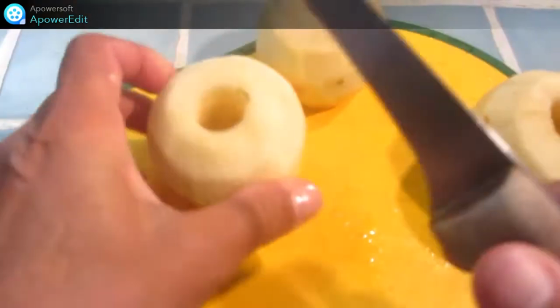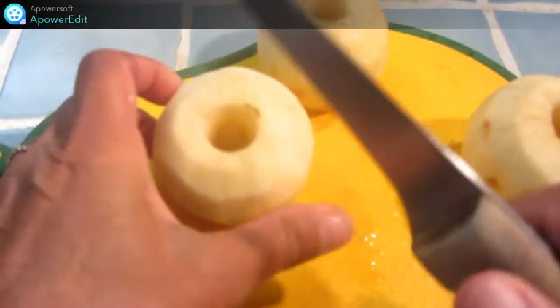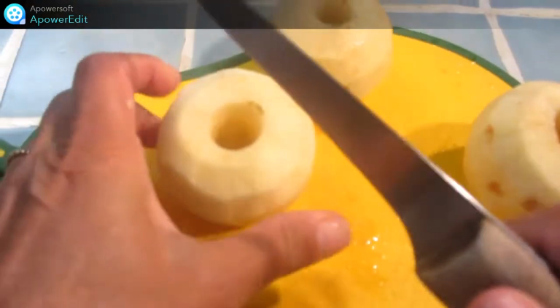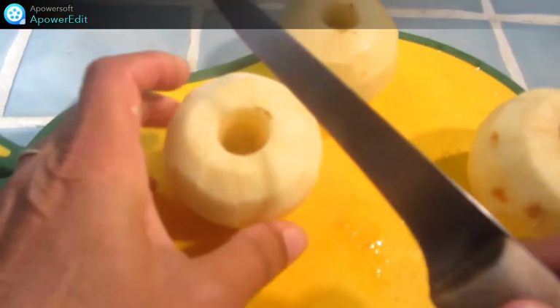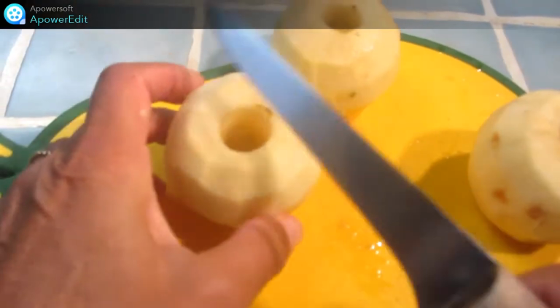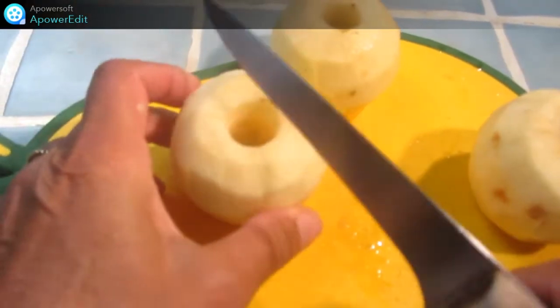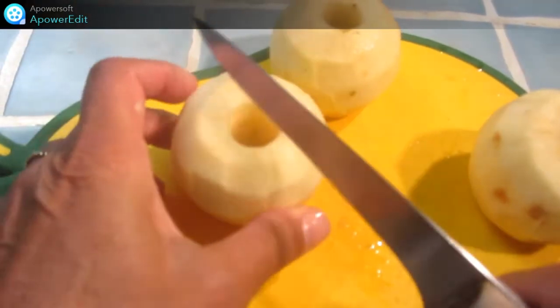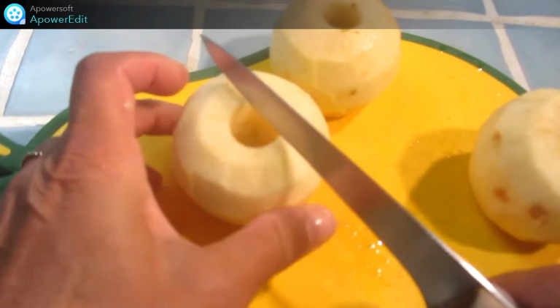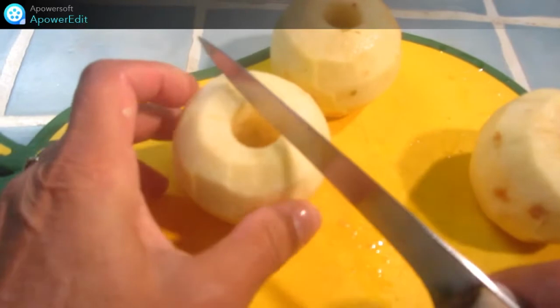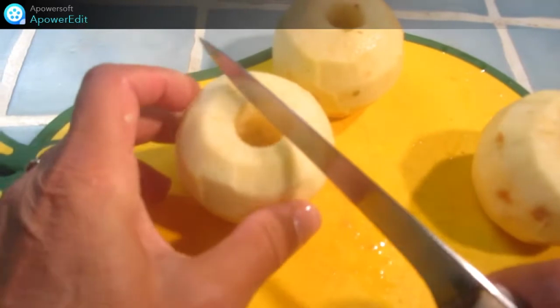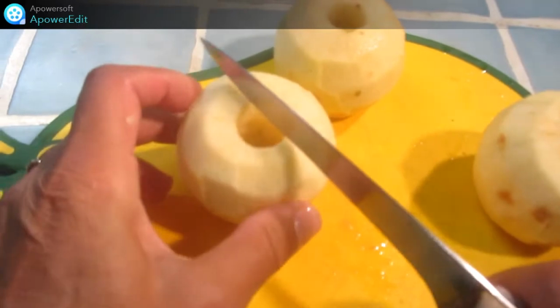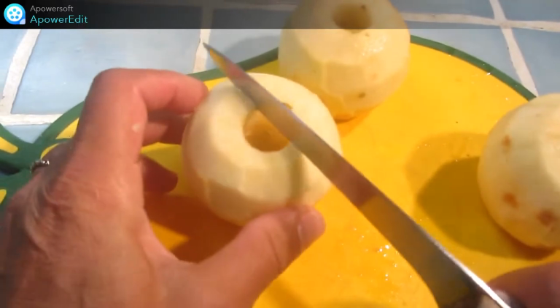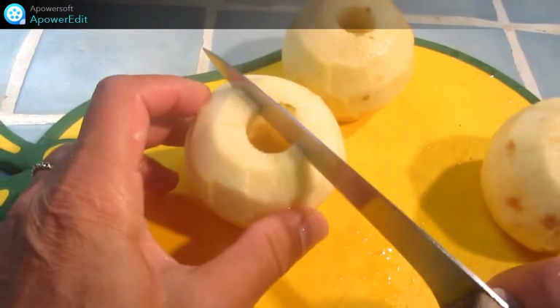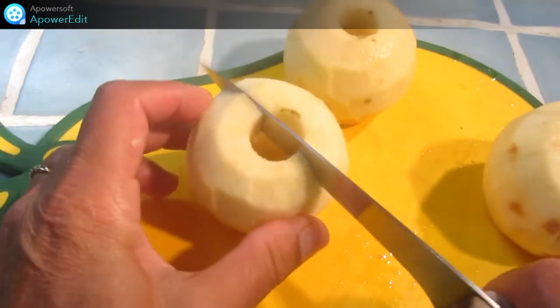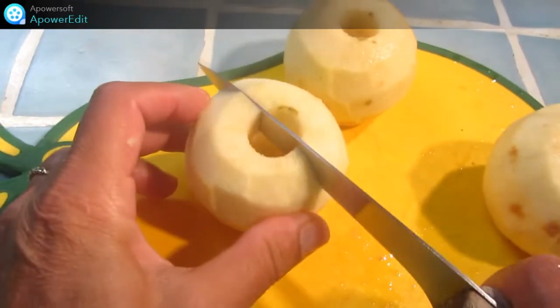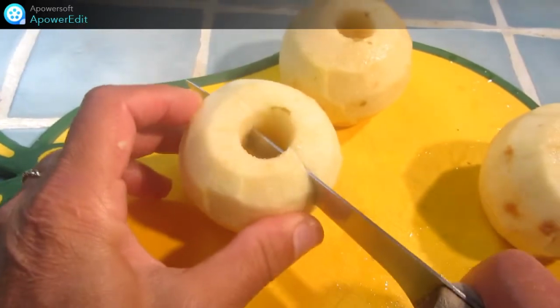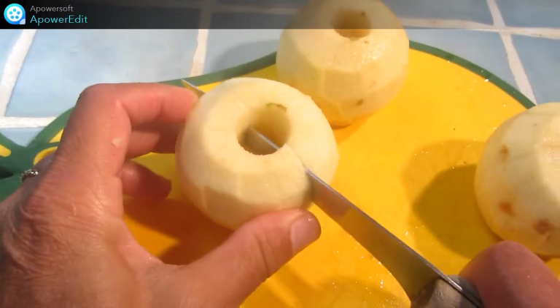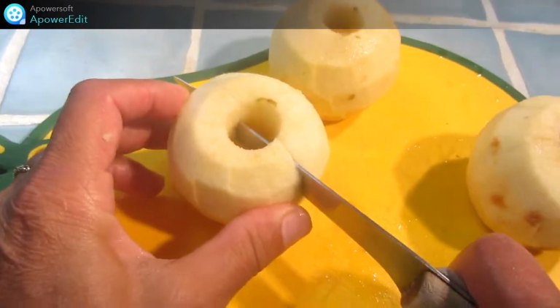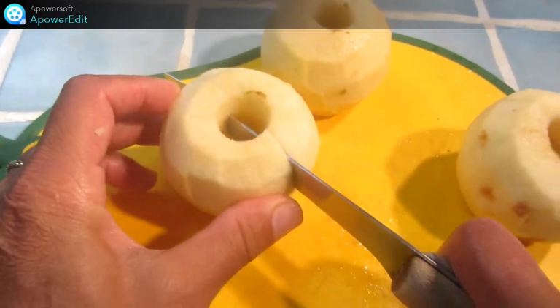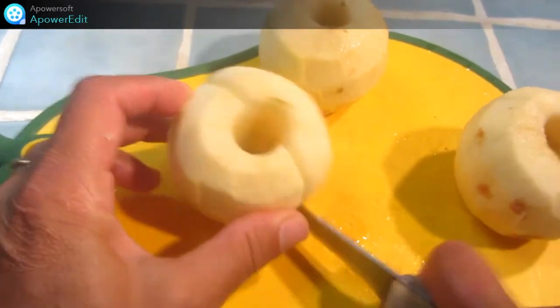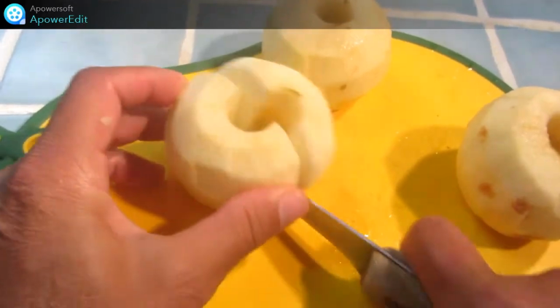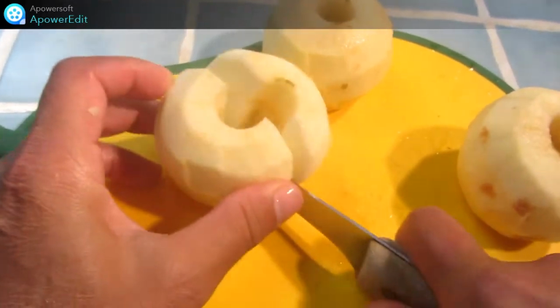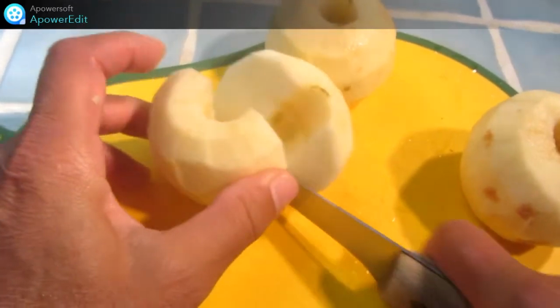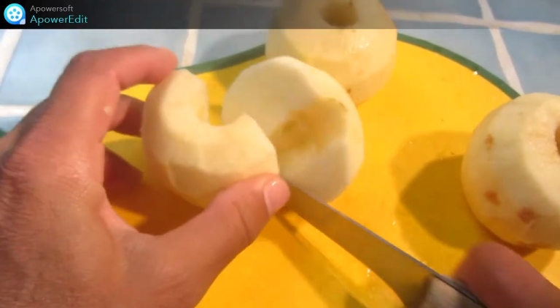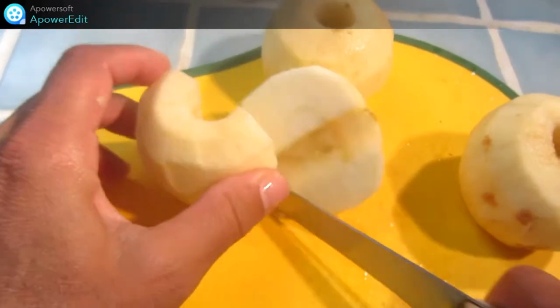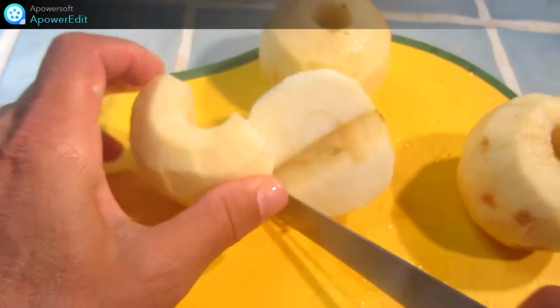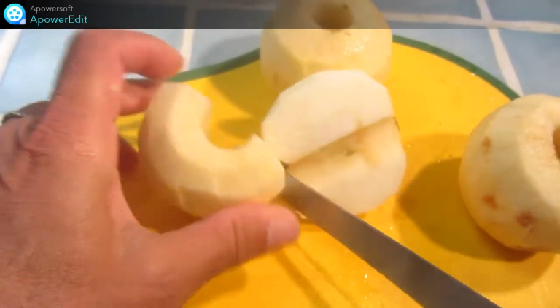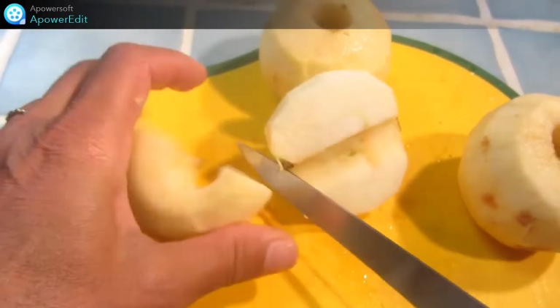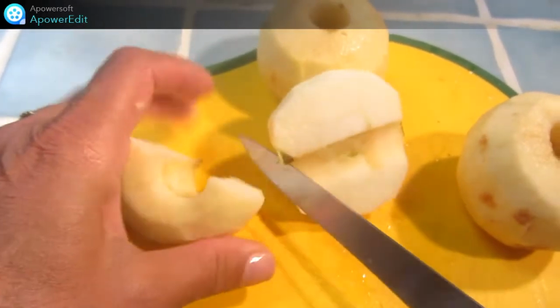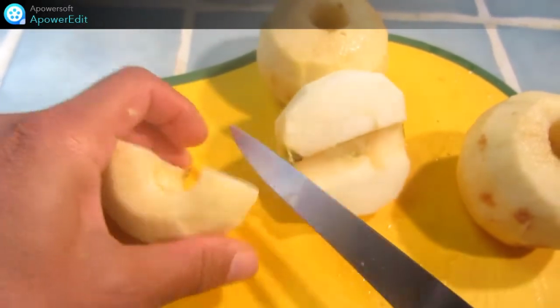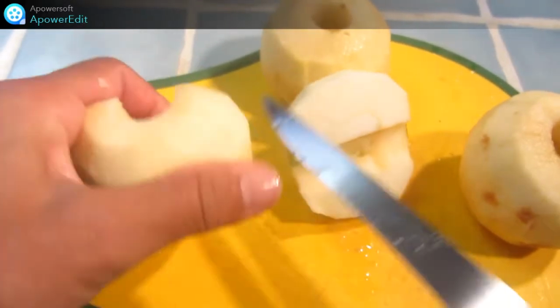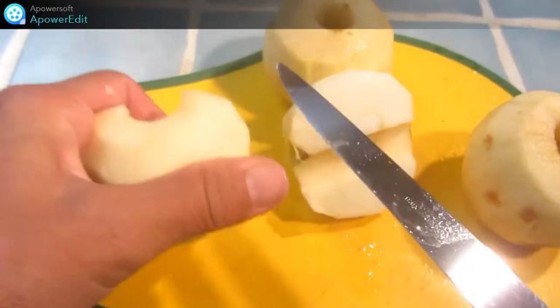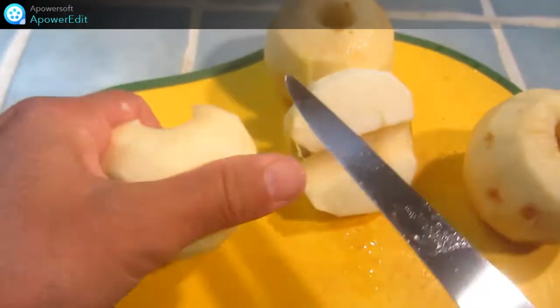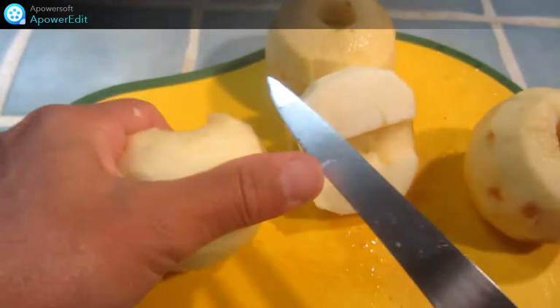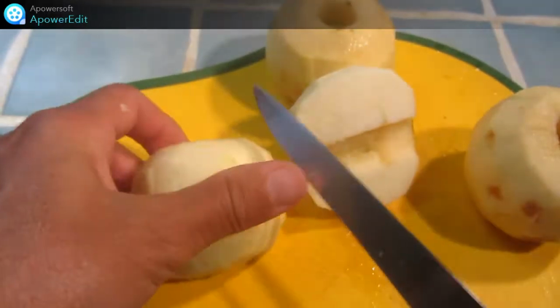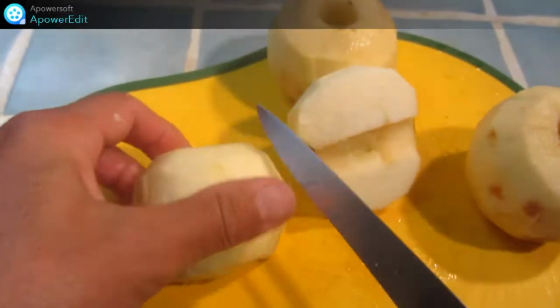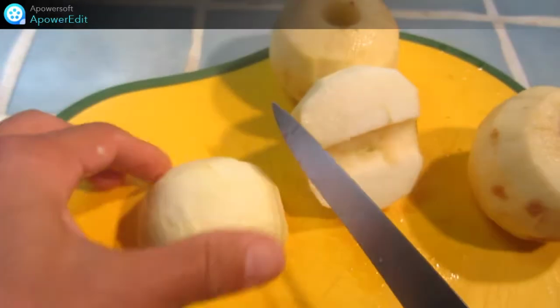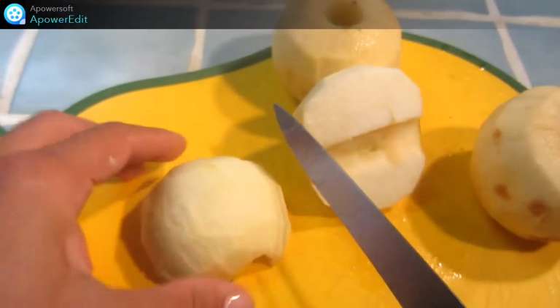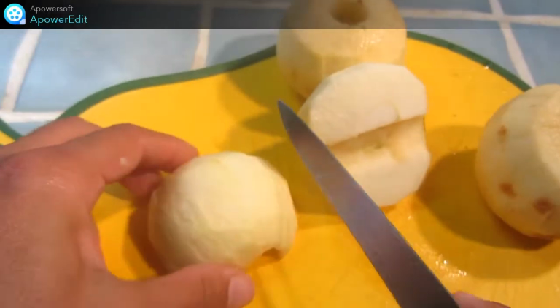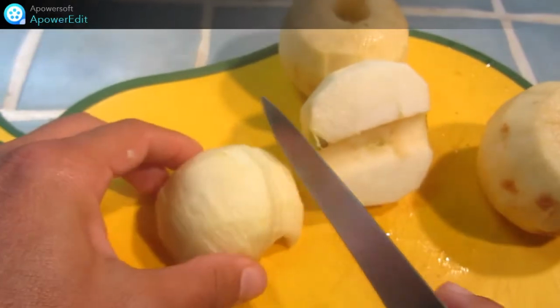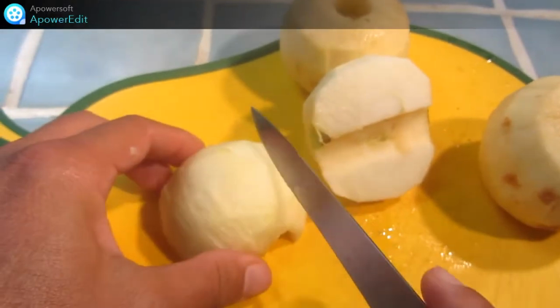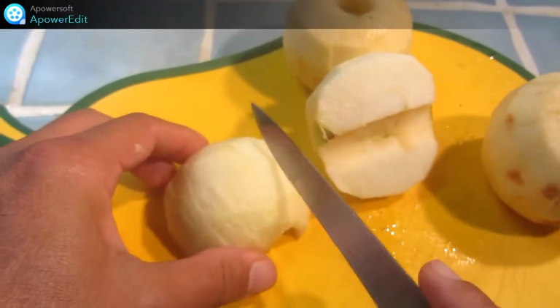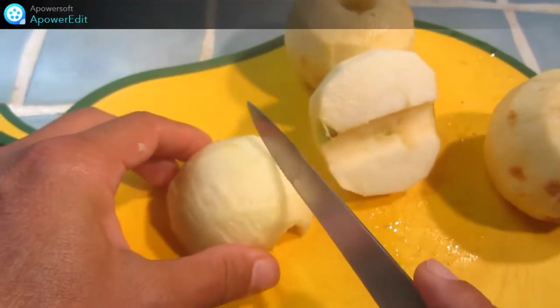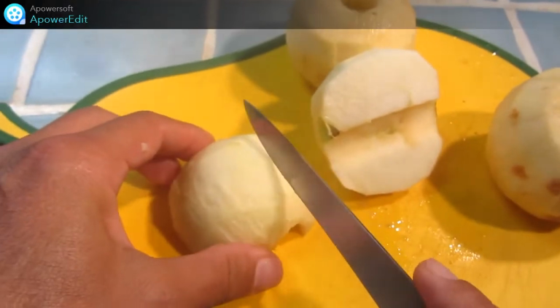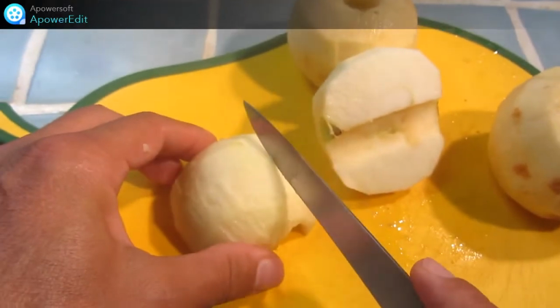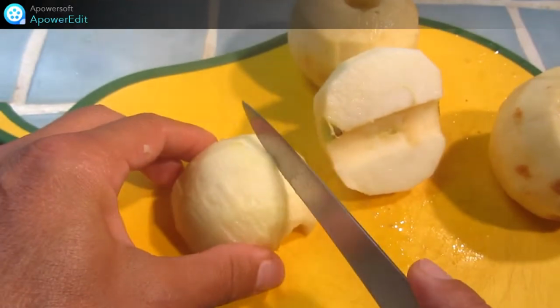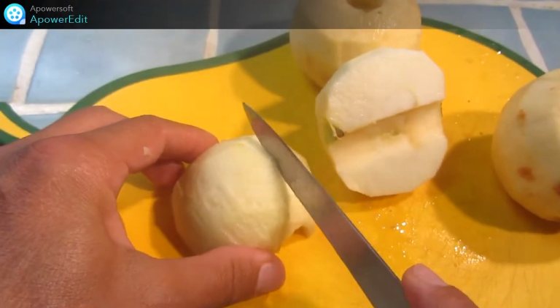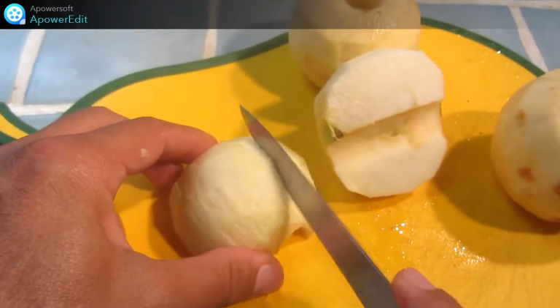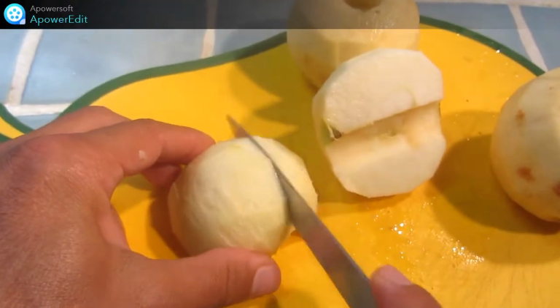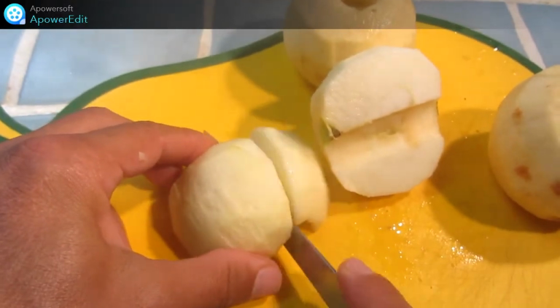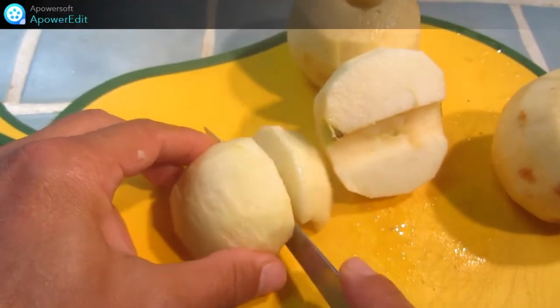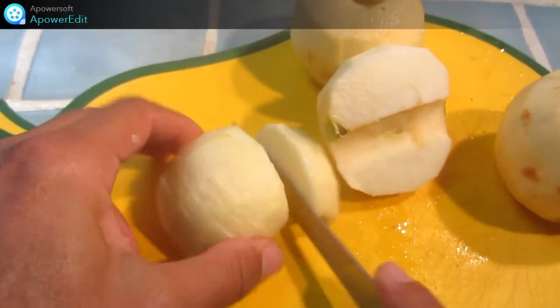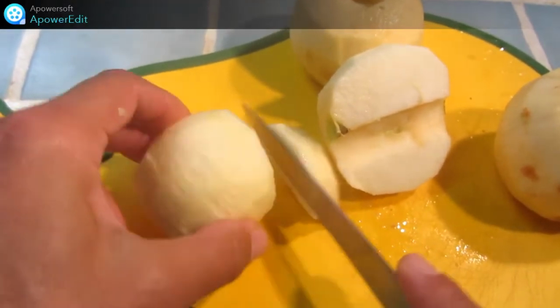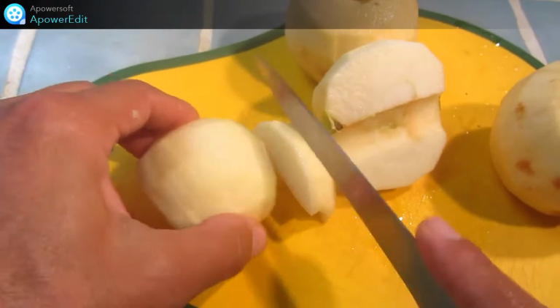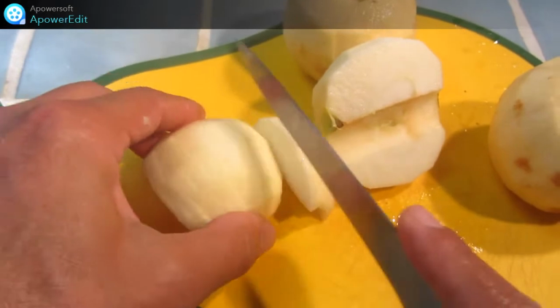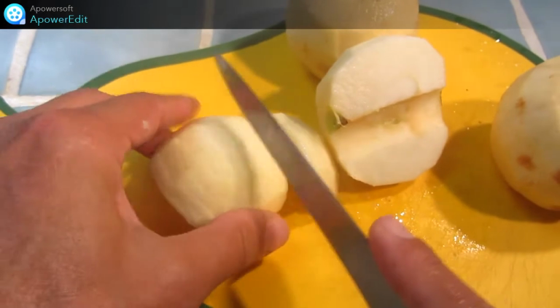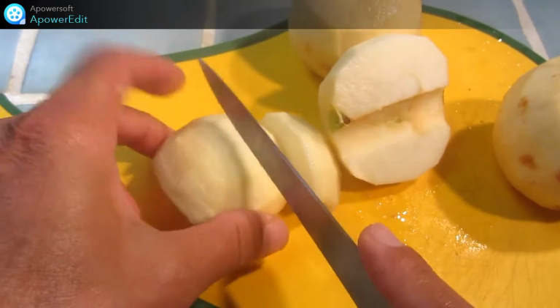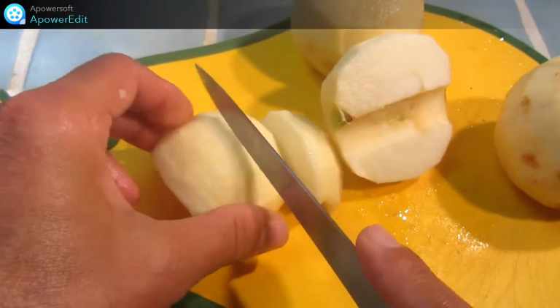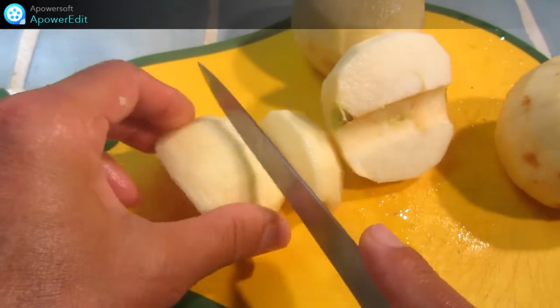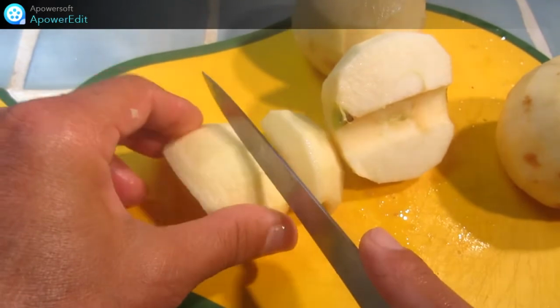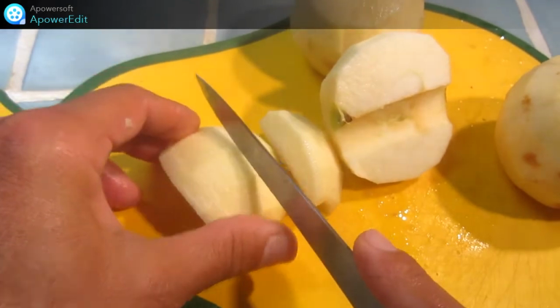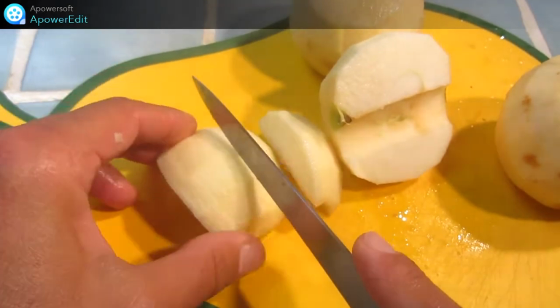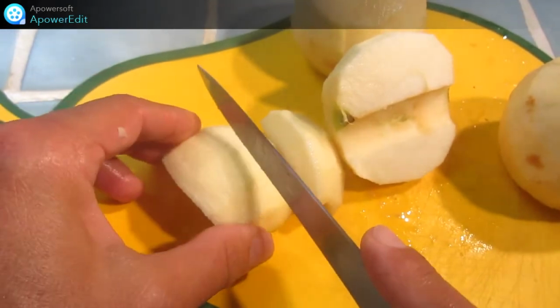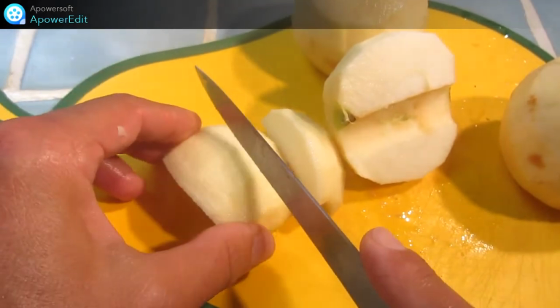Après avoir épluché puis retiré le trognon de mes pommes, je les détaille en quartiers.